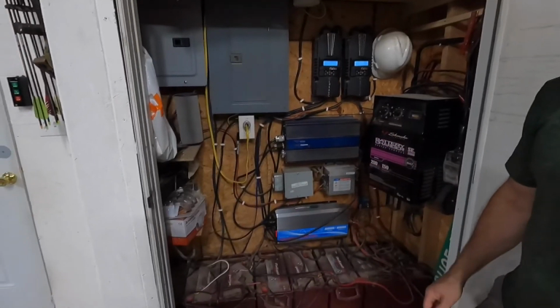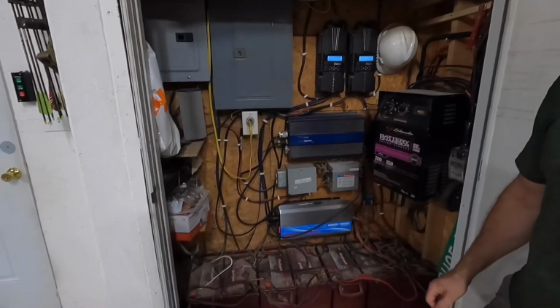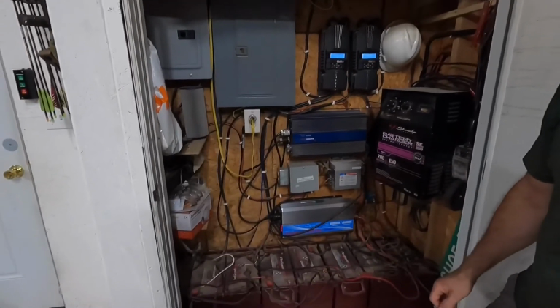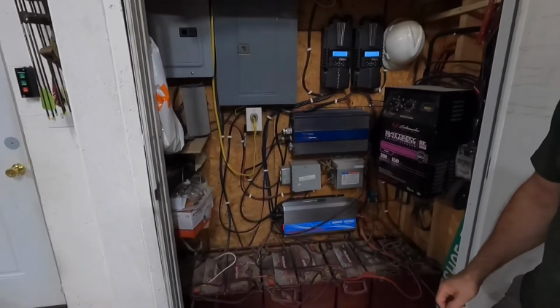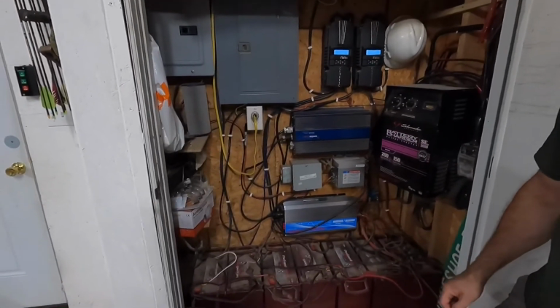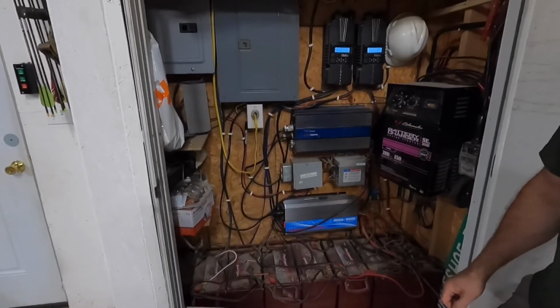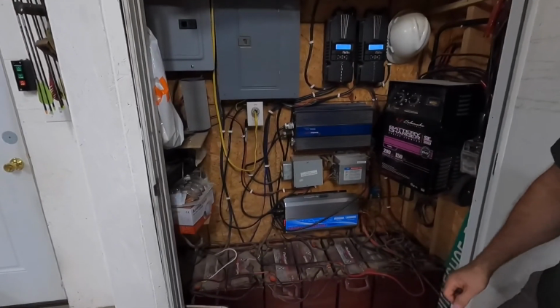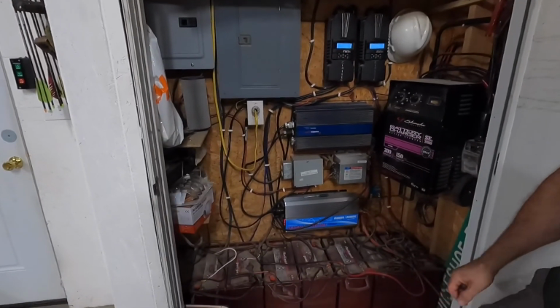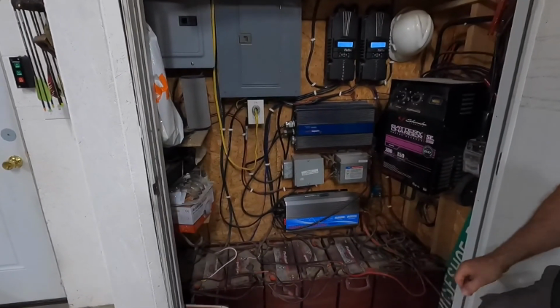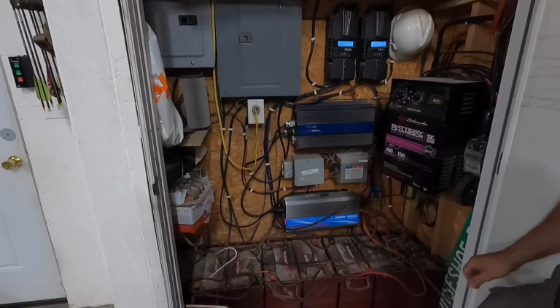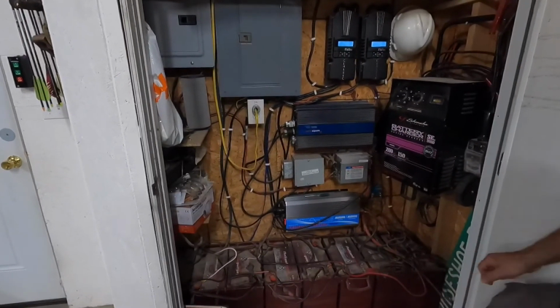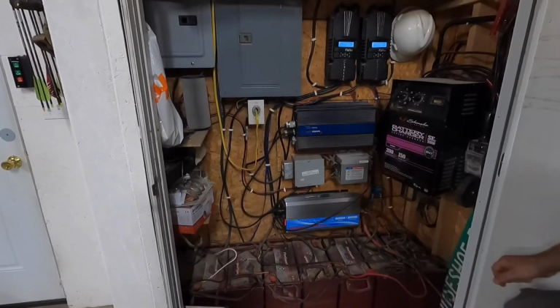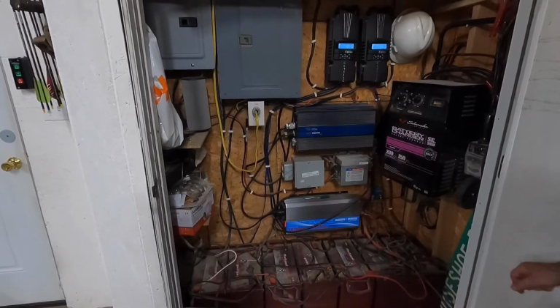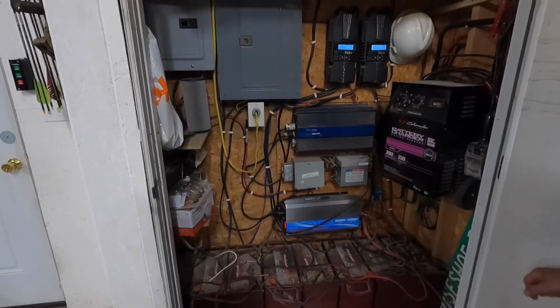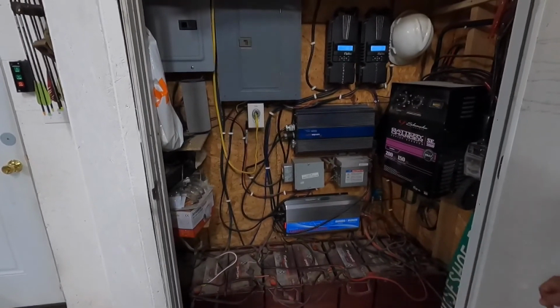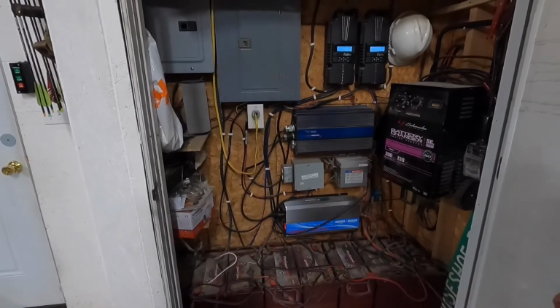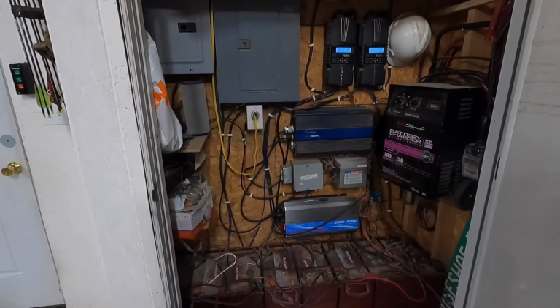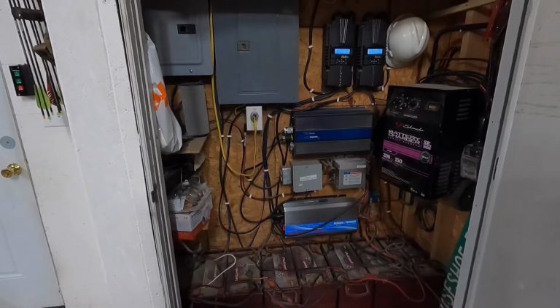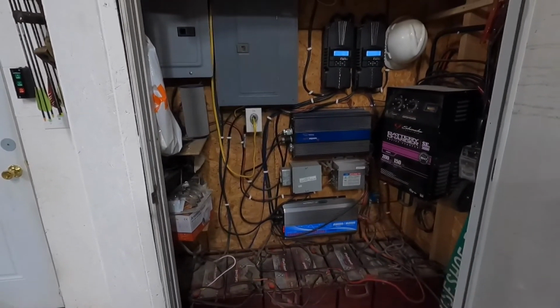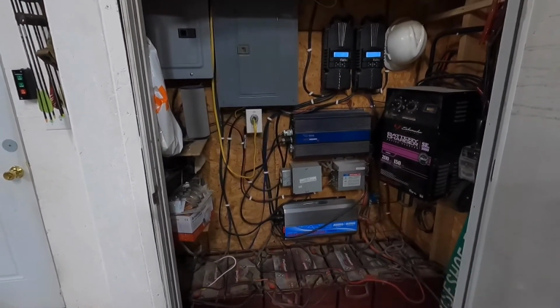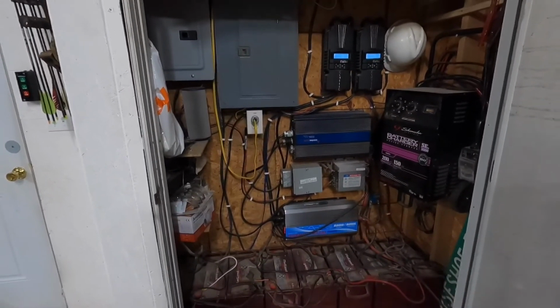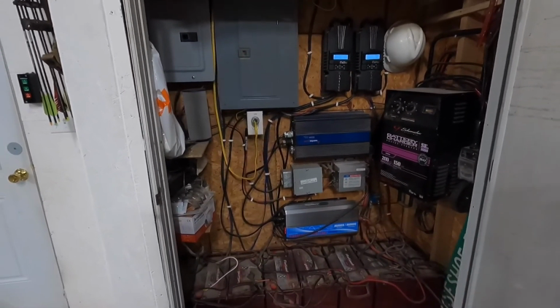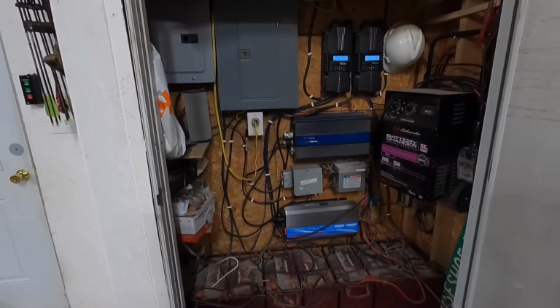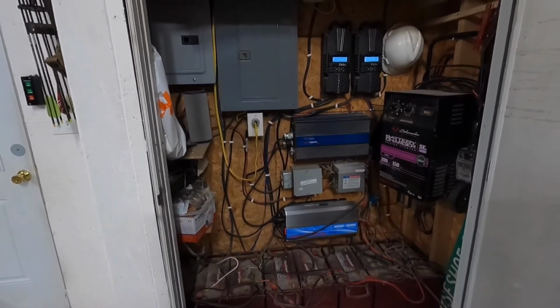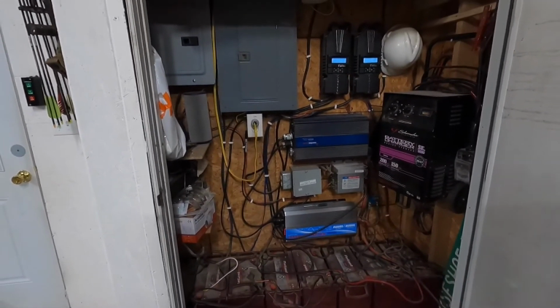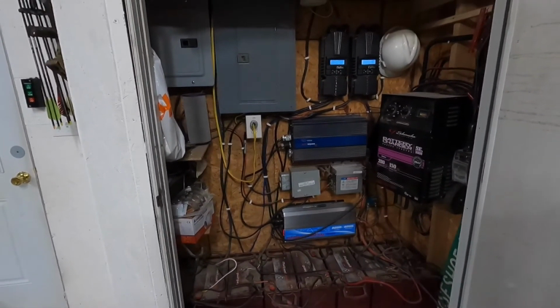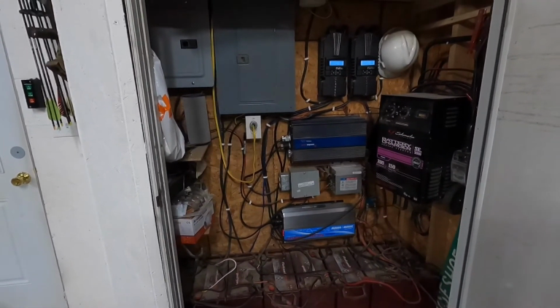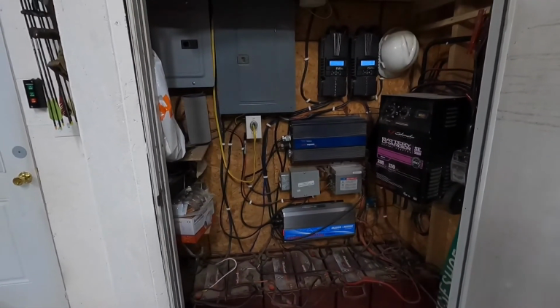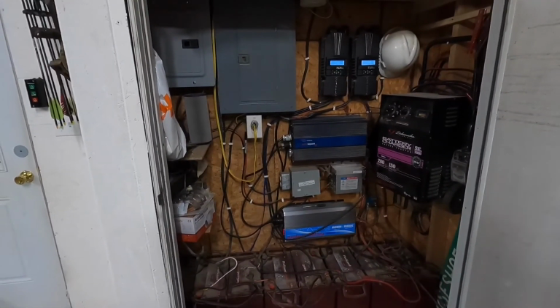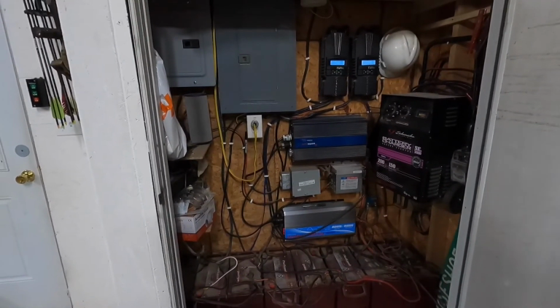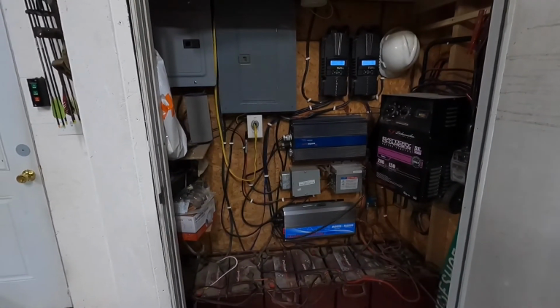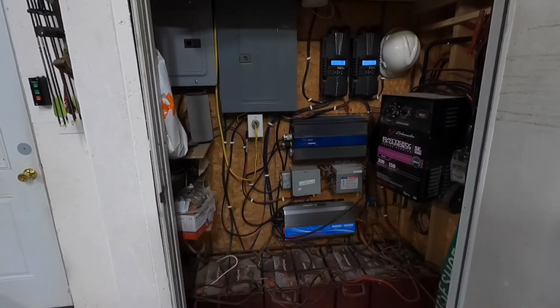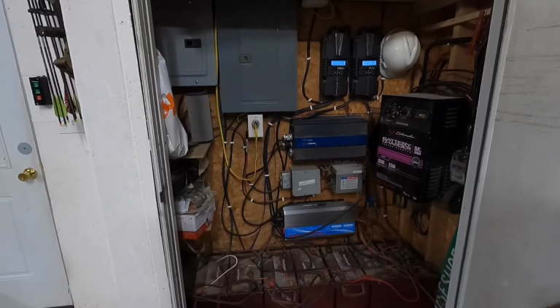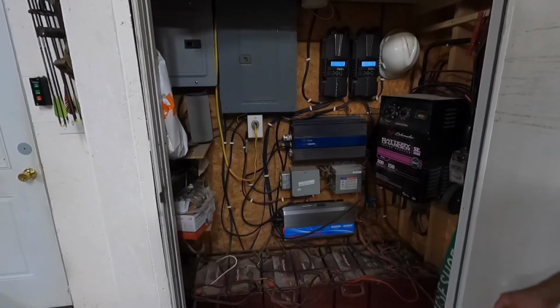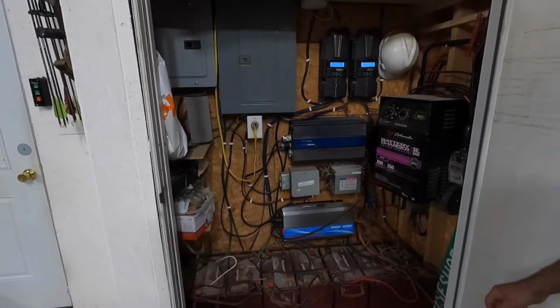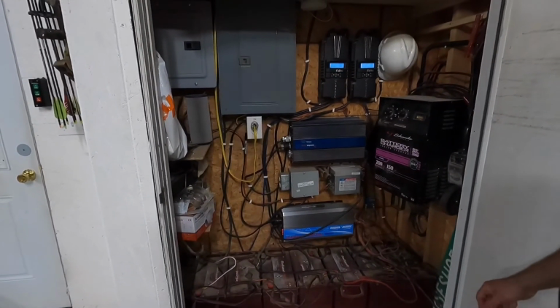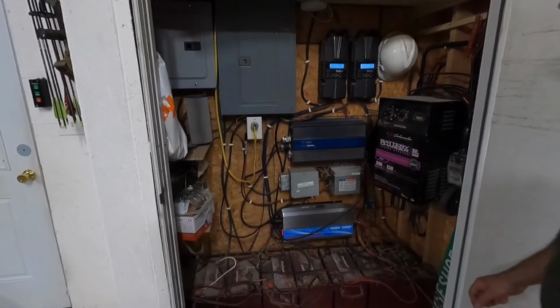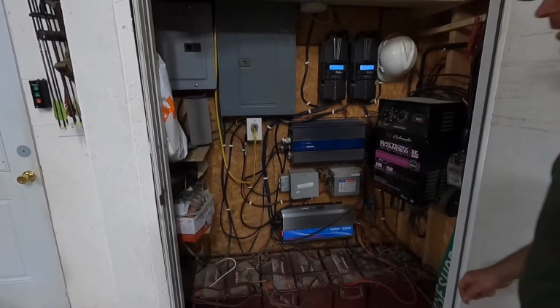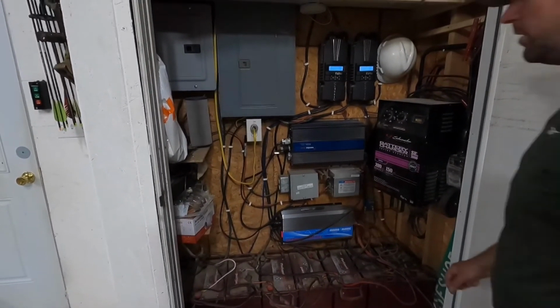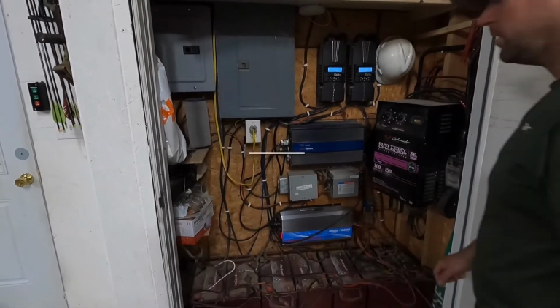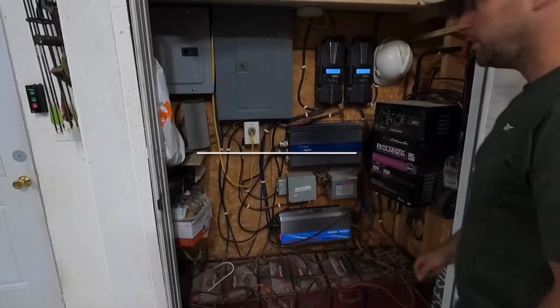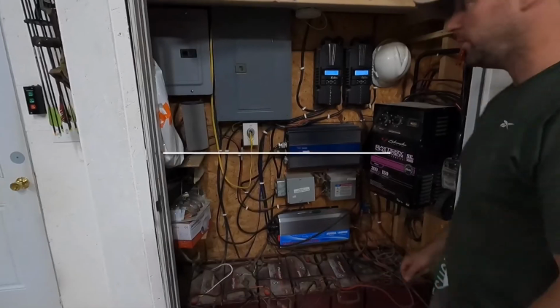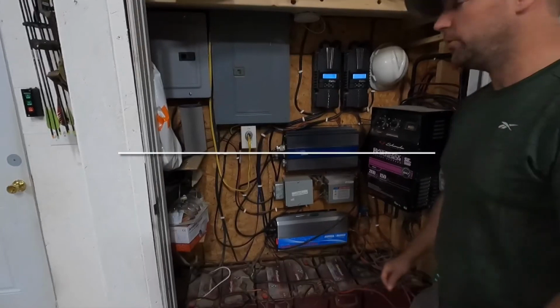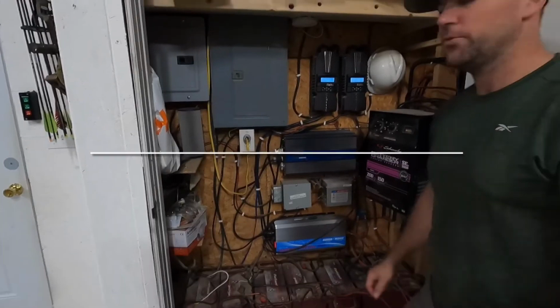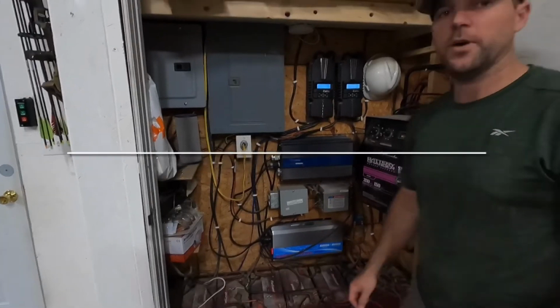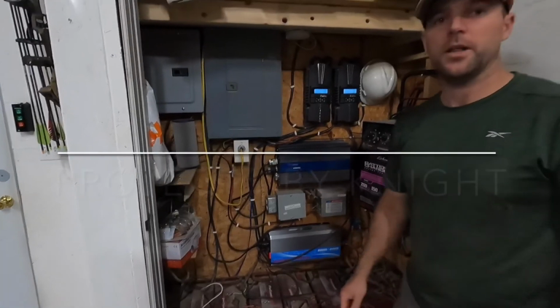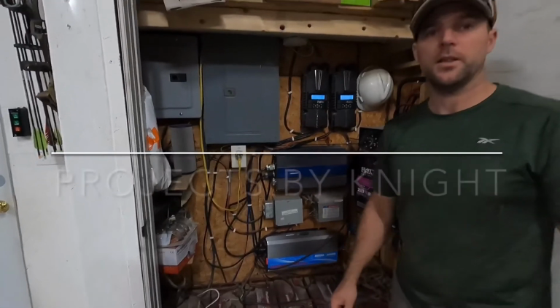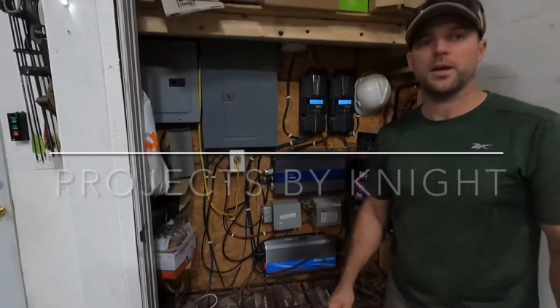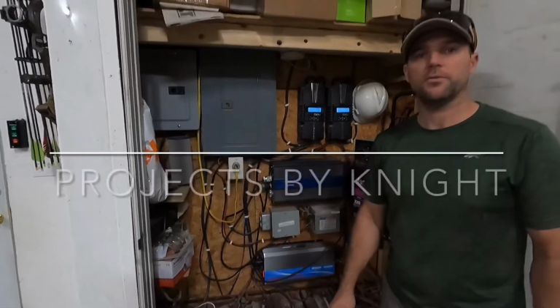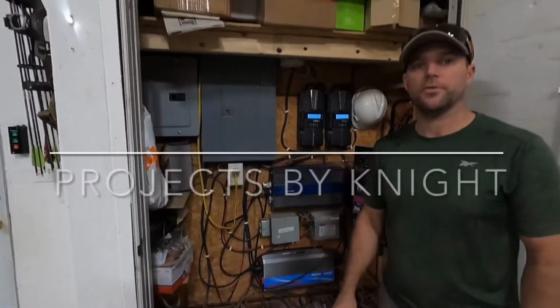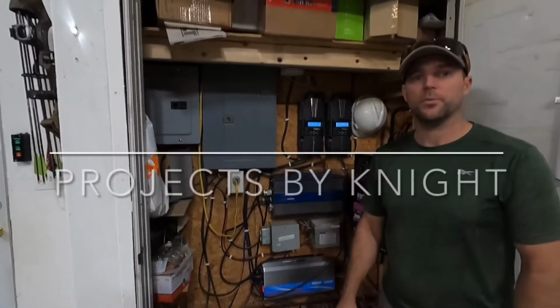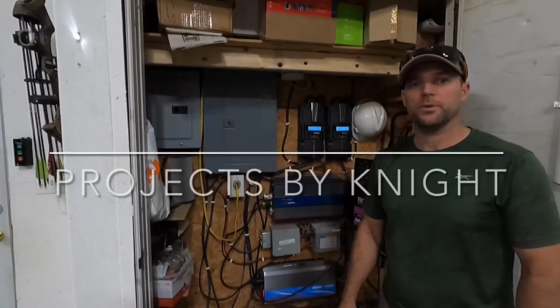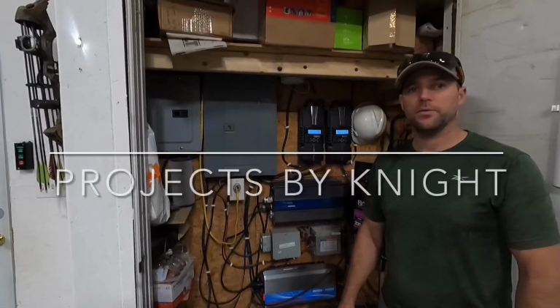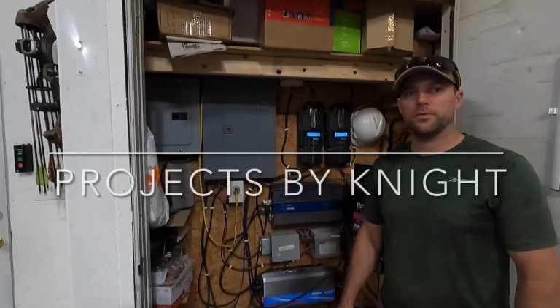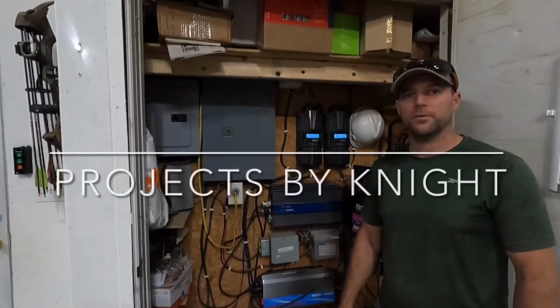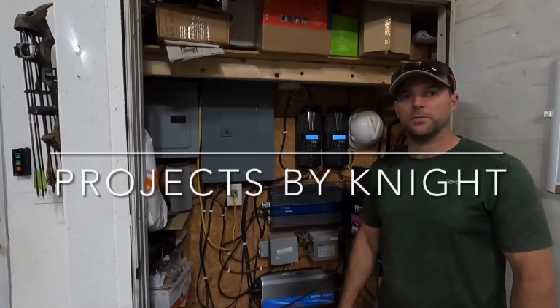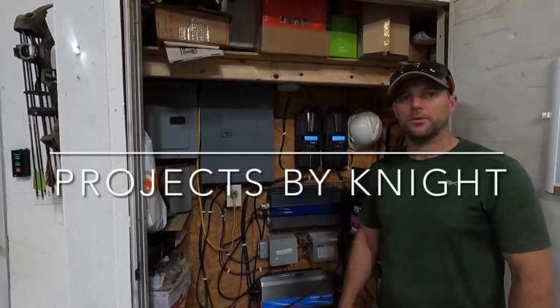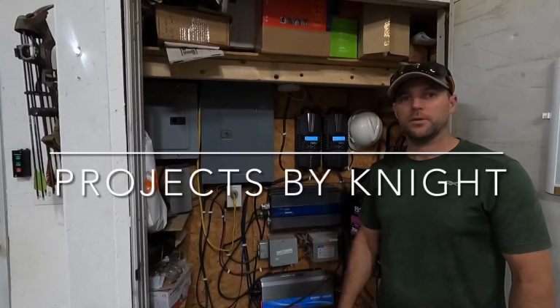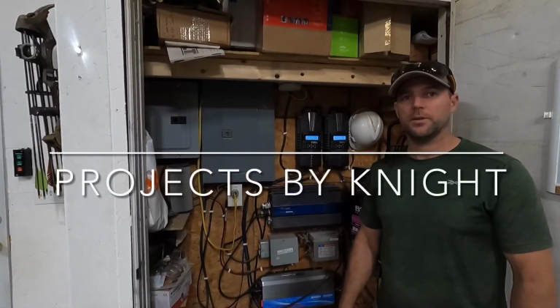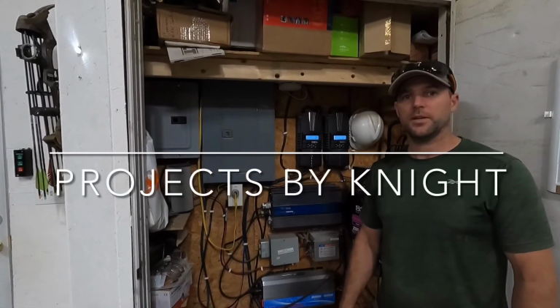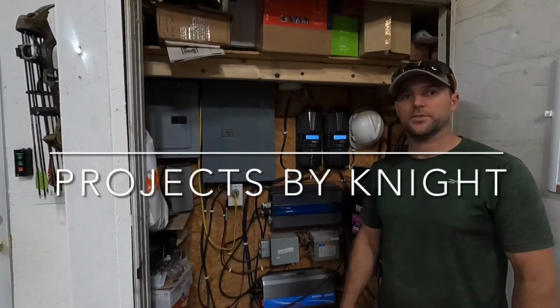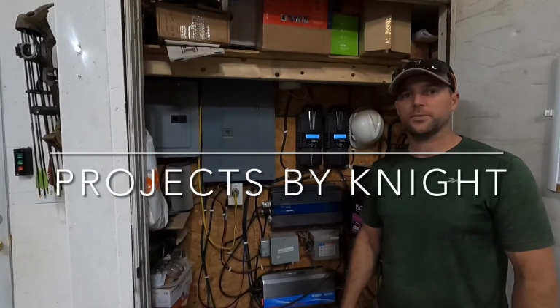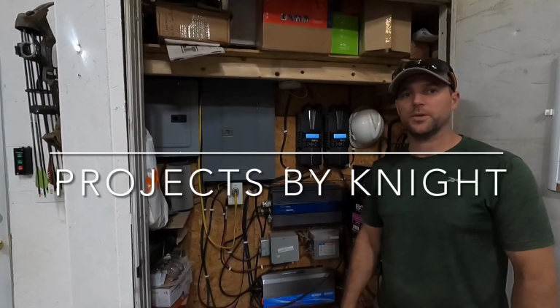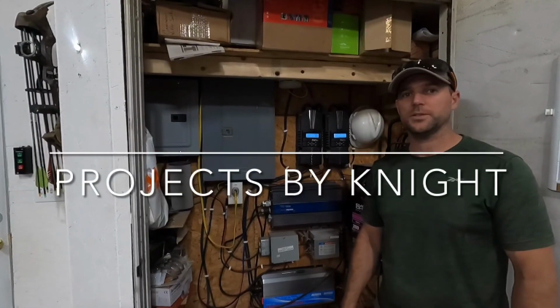We have a mini split and a window unit that we run for AC in the summer, and that's our biggest power consumption. That's kind of how we've got it set up. Hopefully you find that informative — thanks for watching.